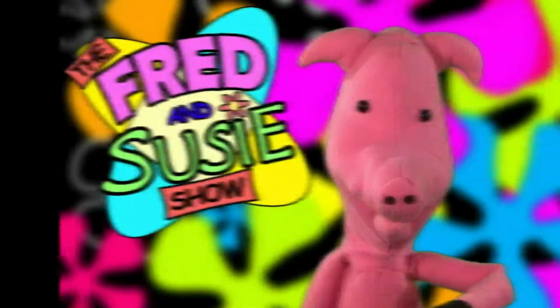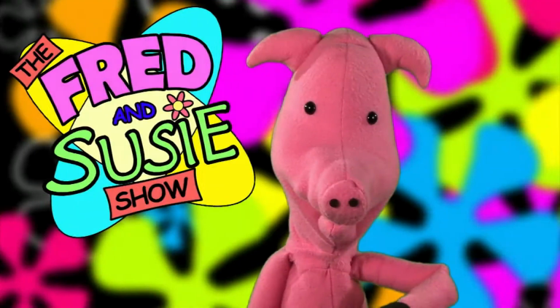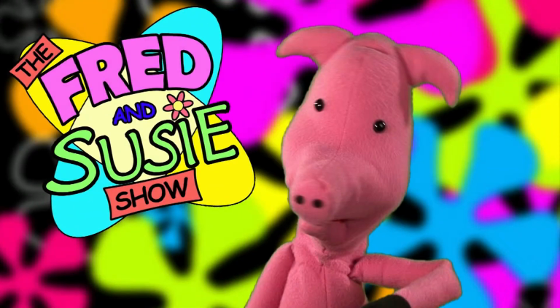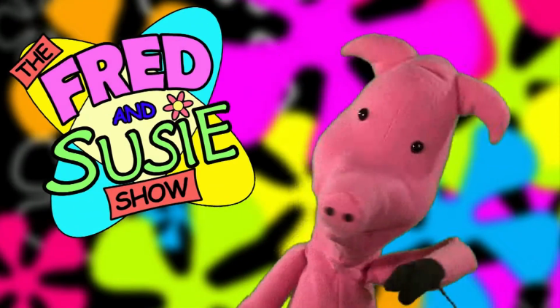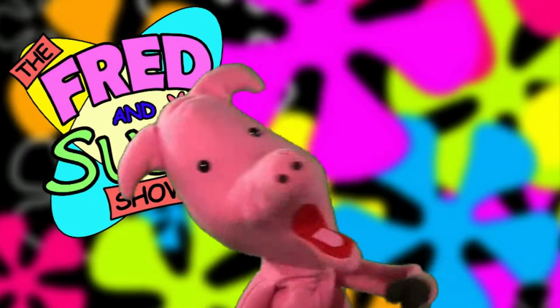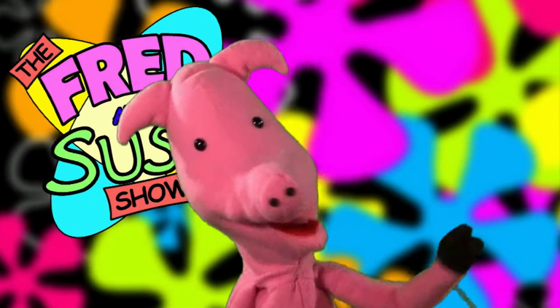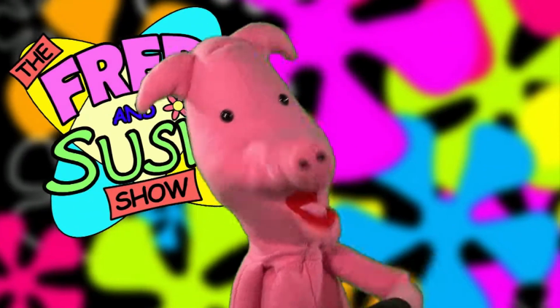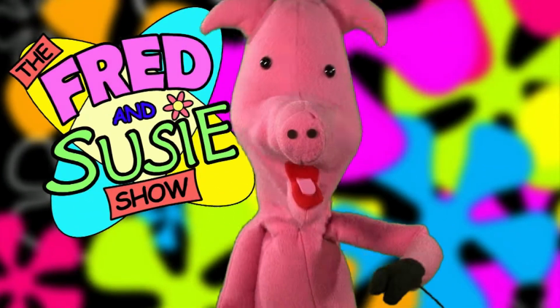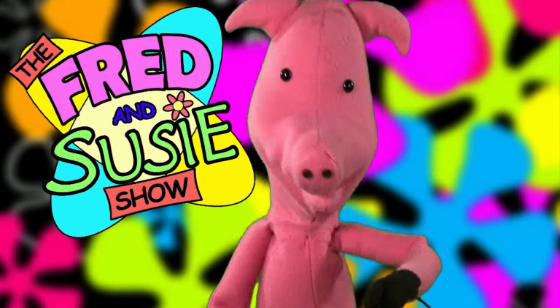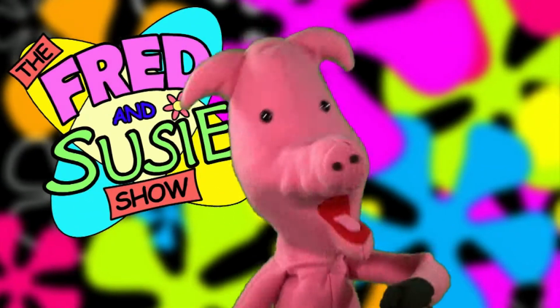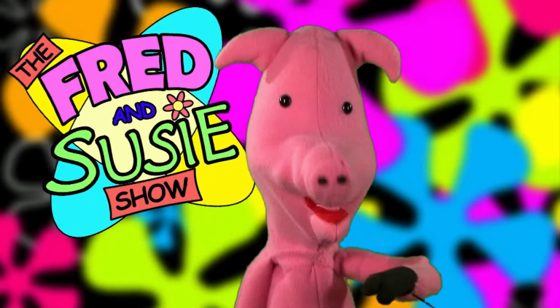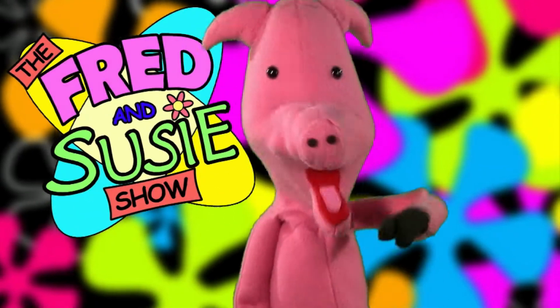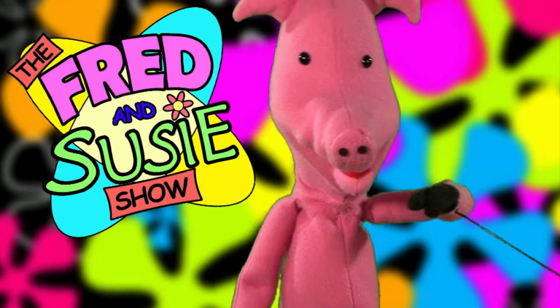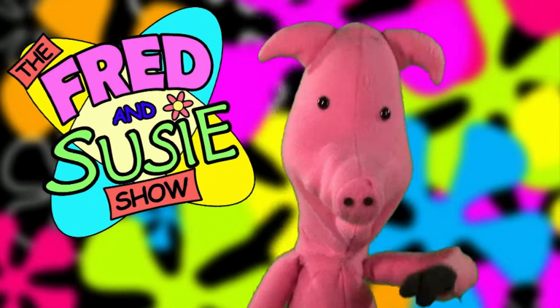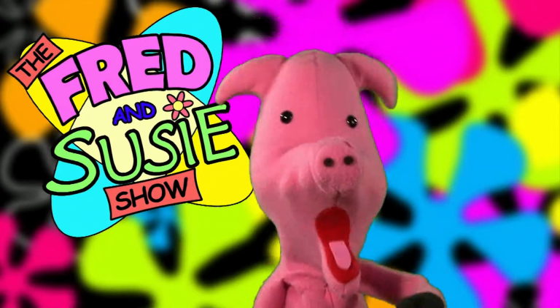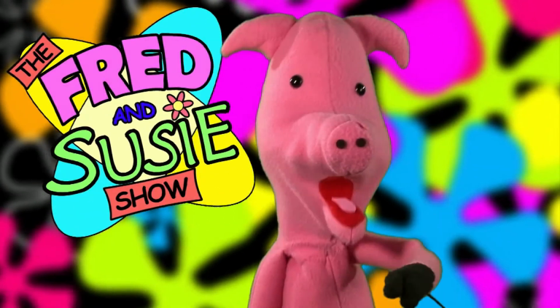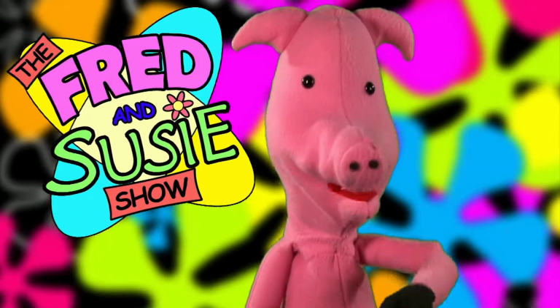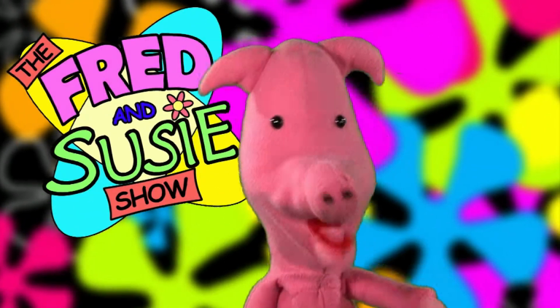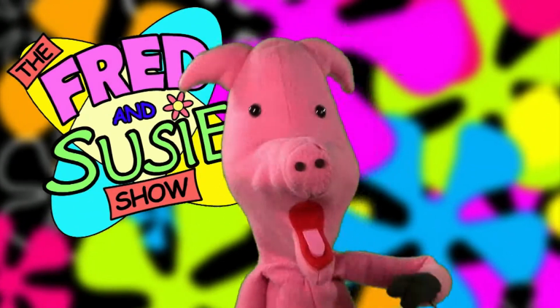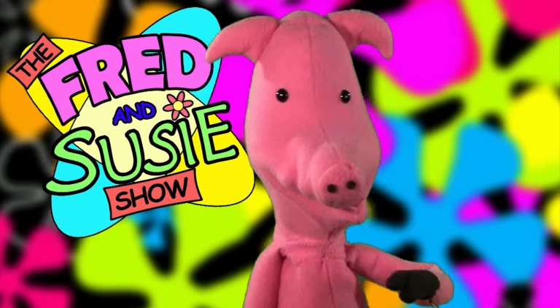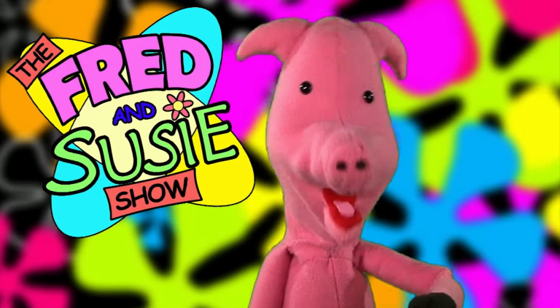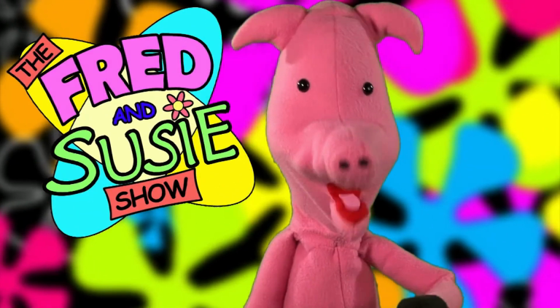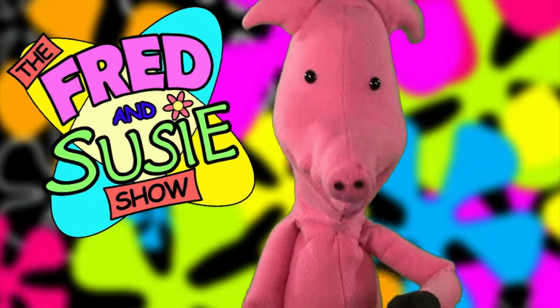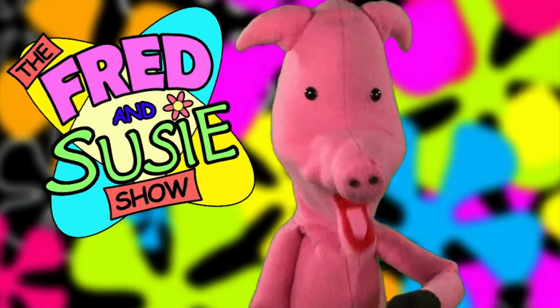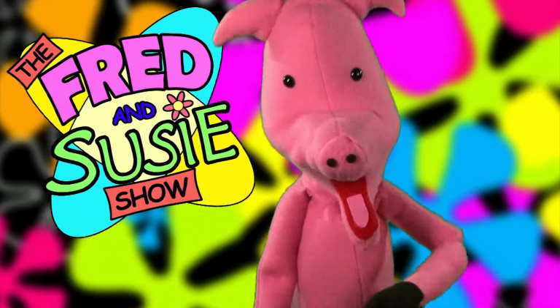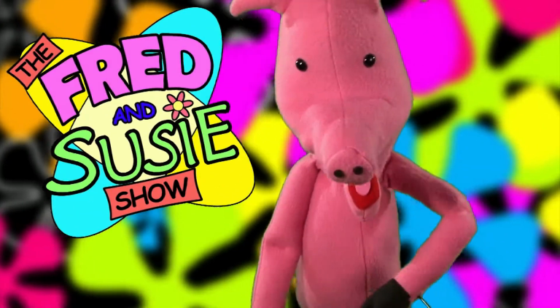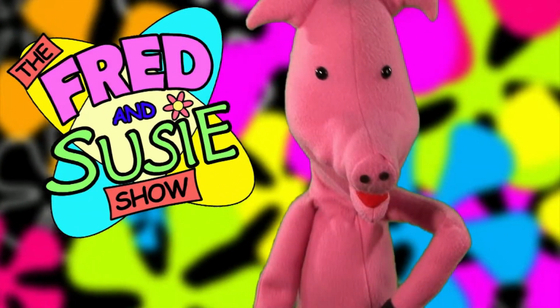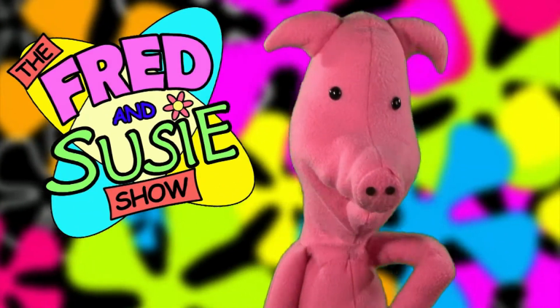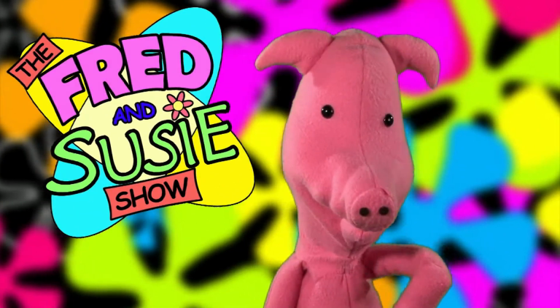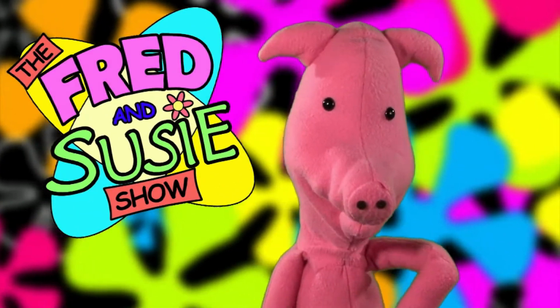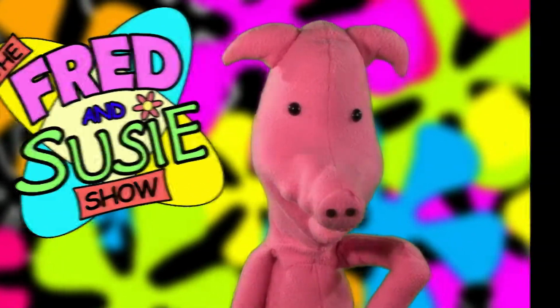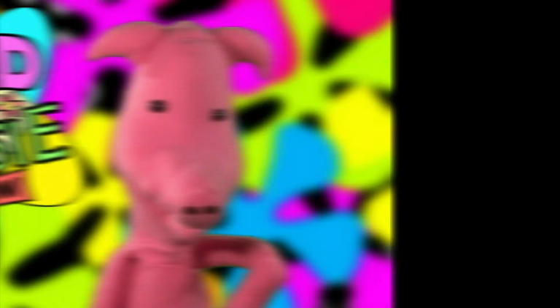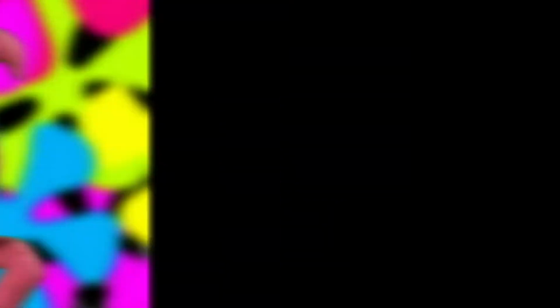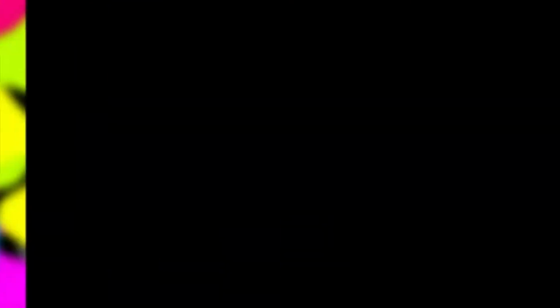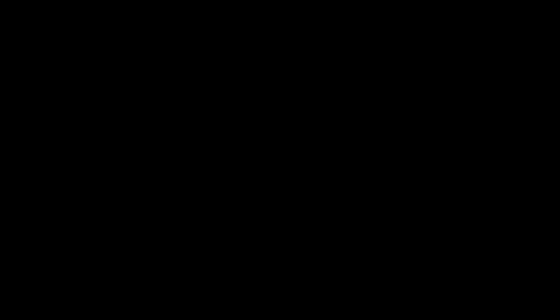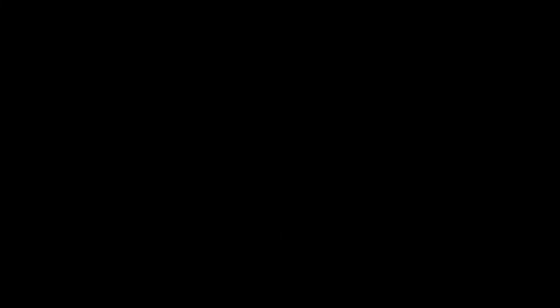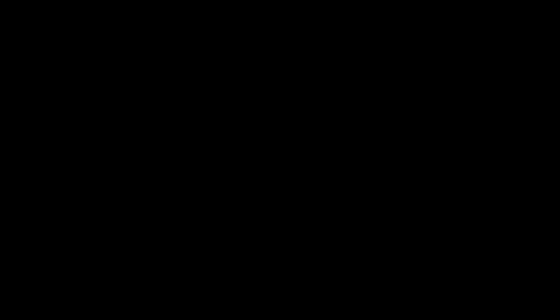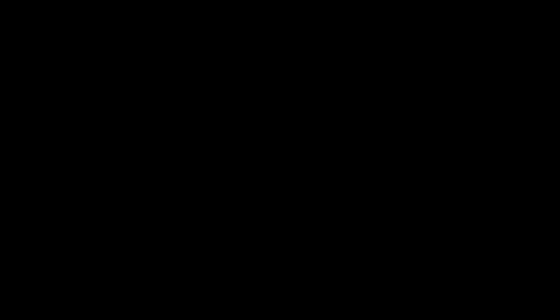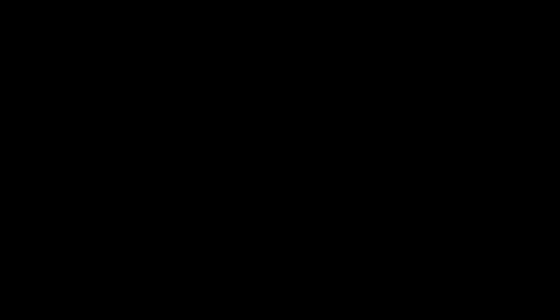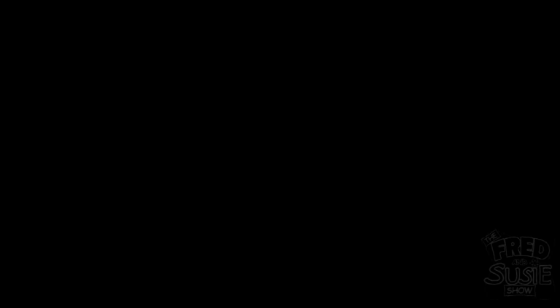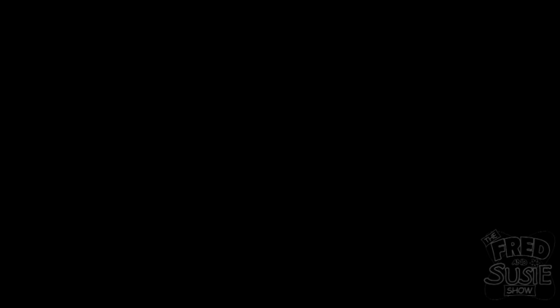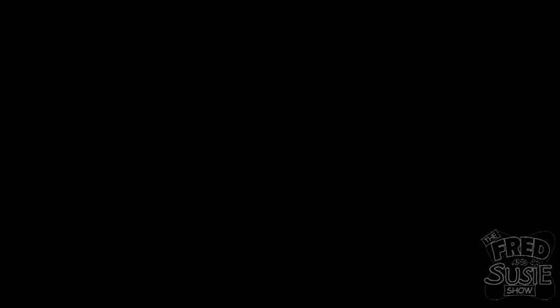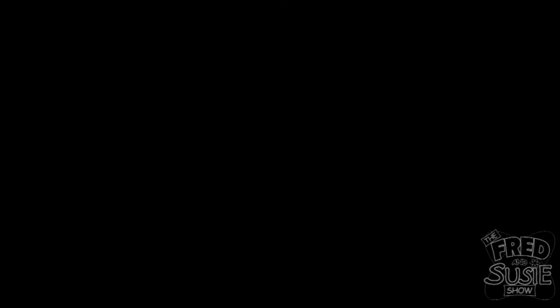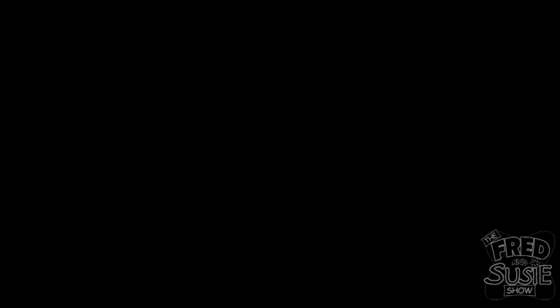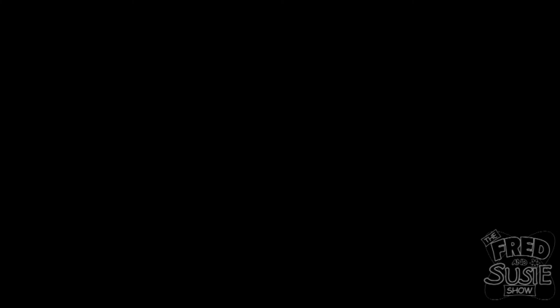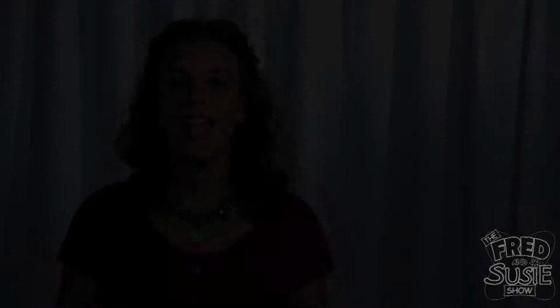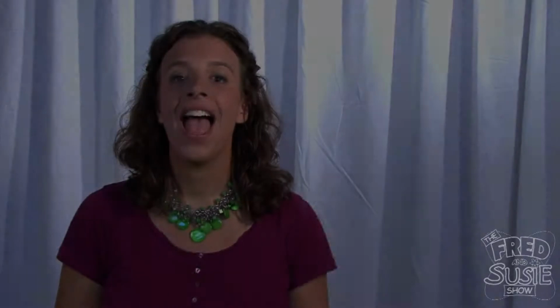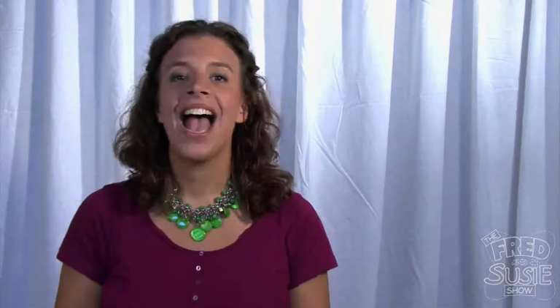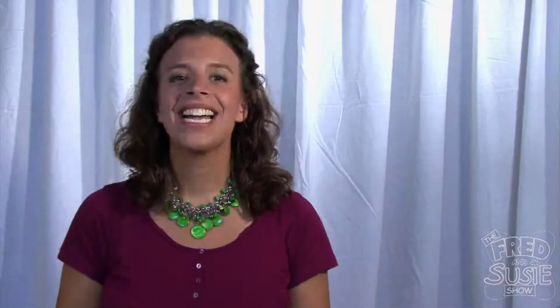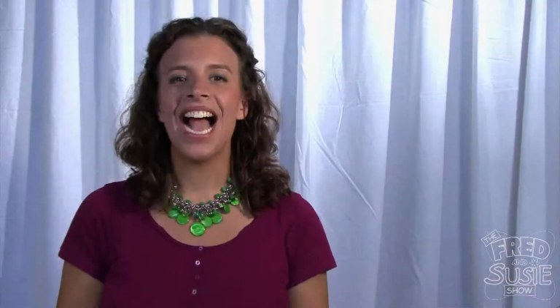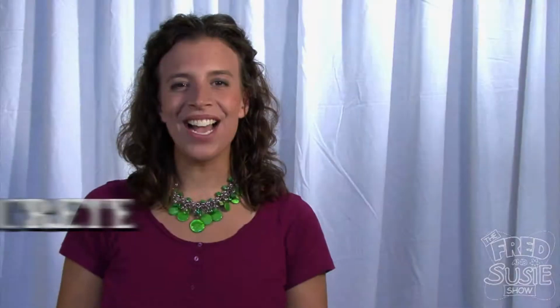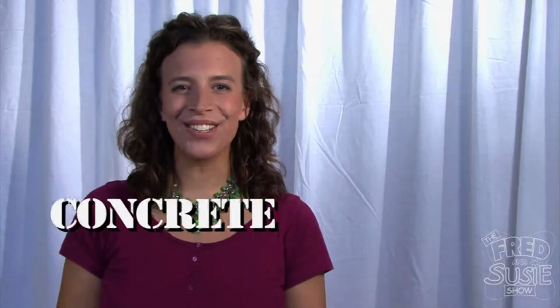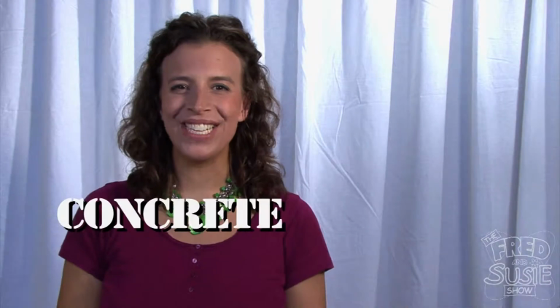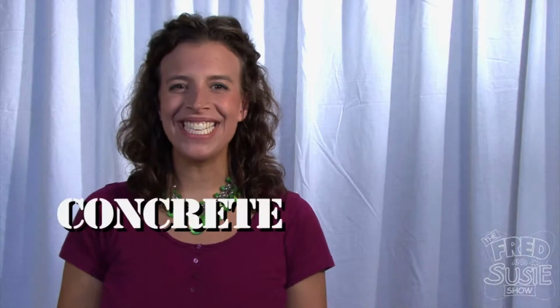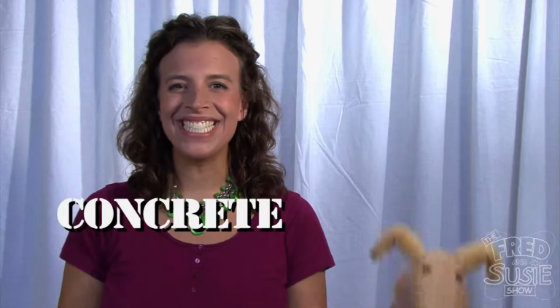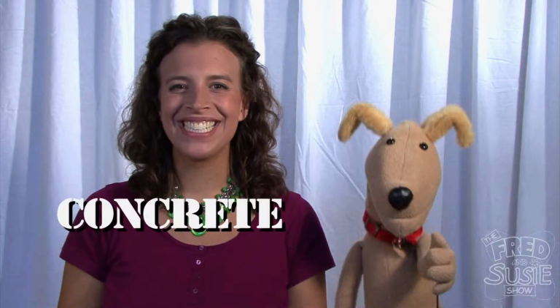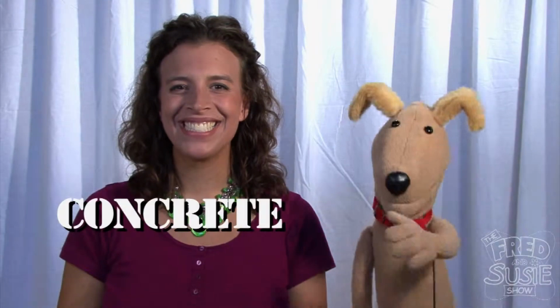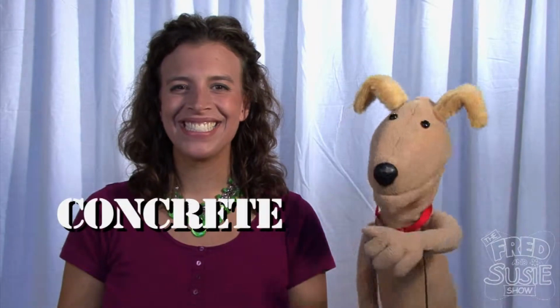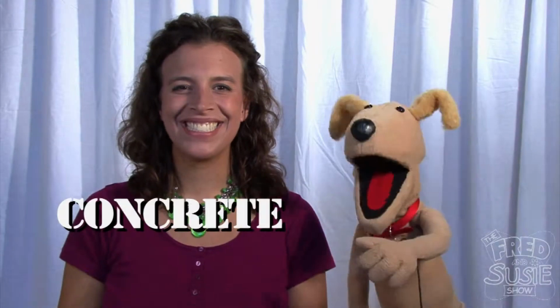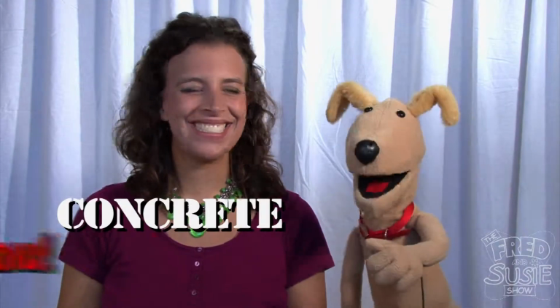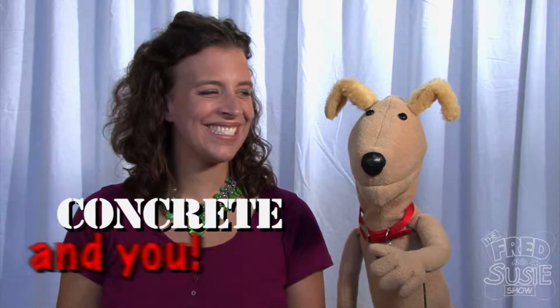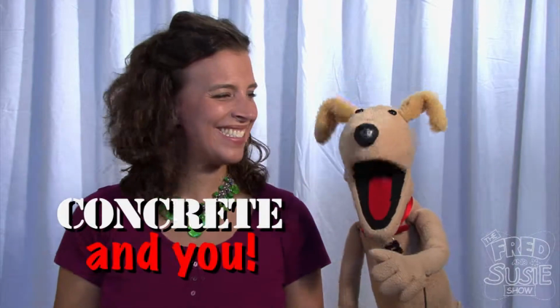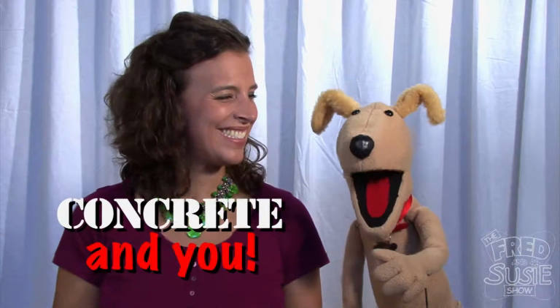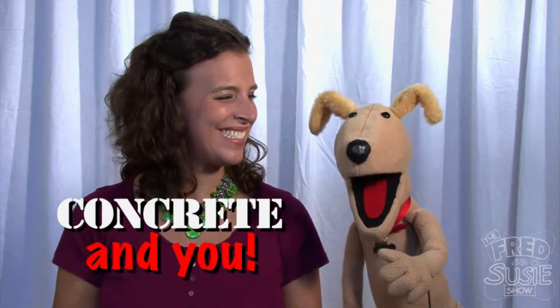It's time for some fun Fred and Suzy Facts! Concrete! And you!